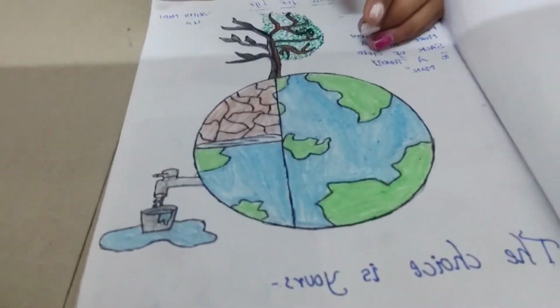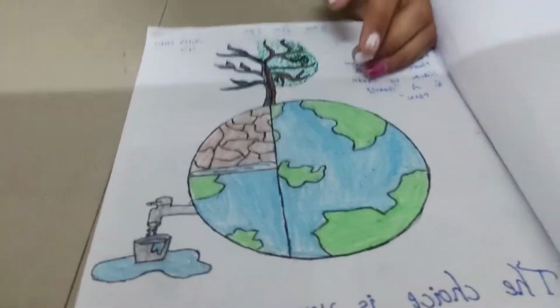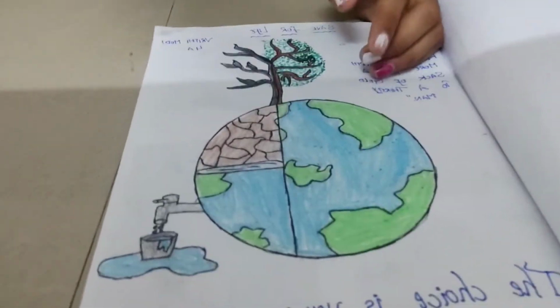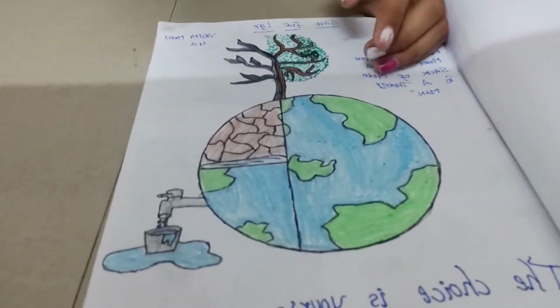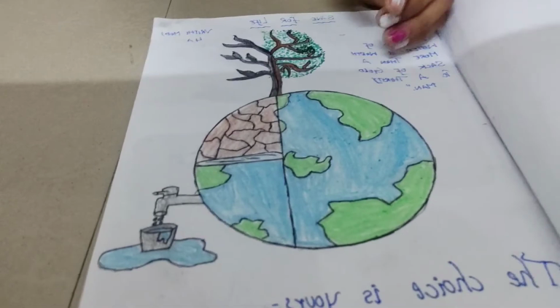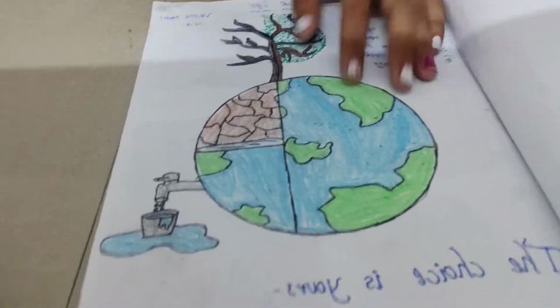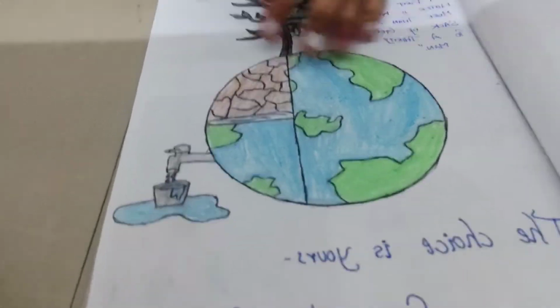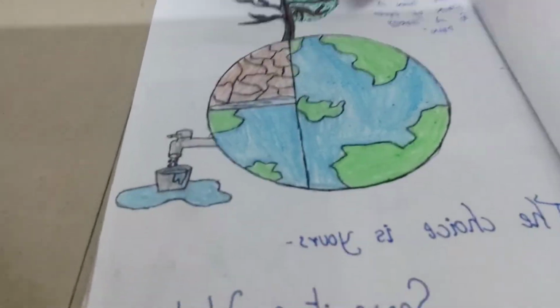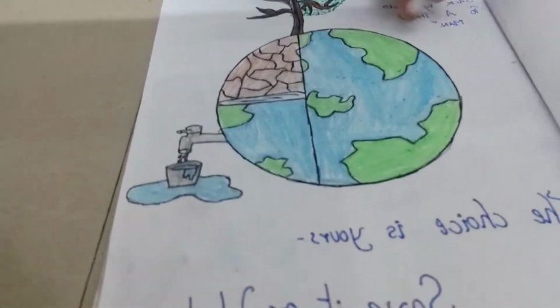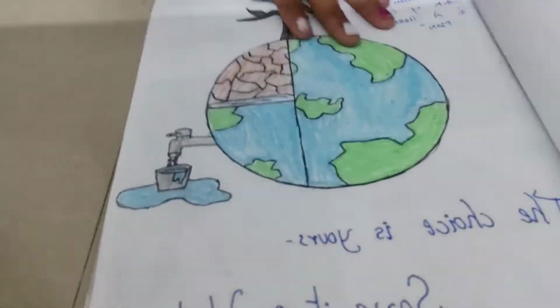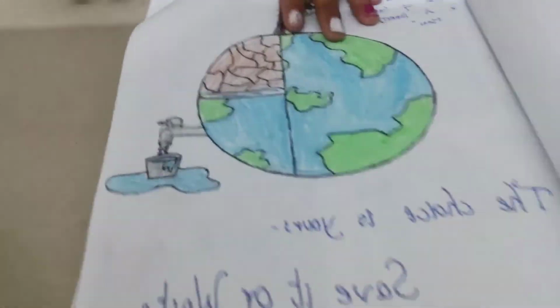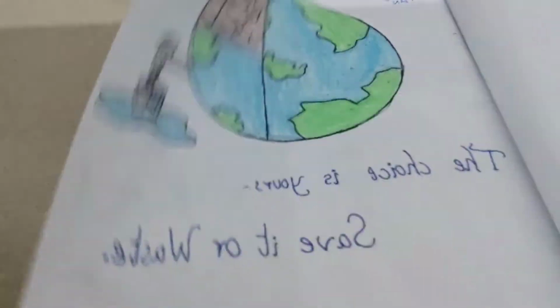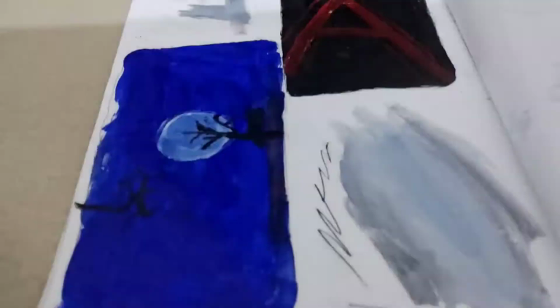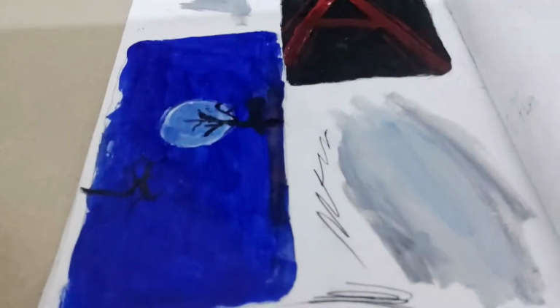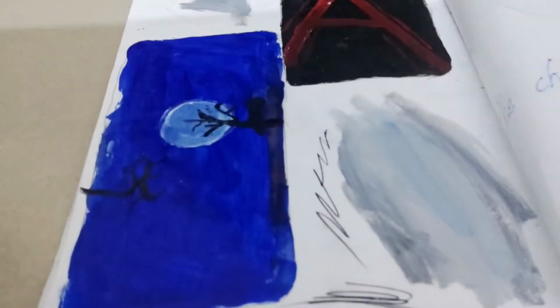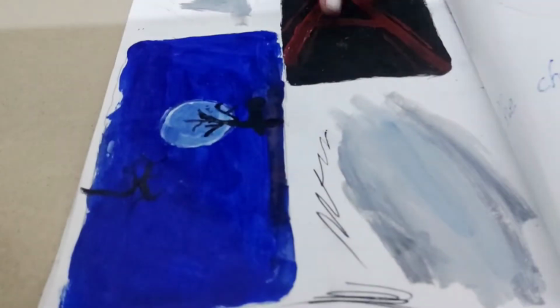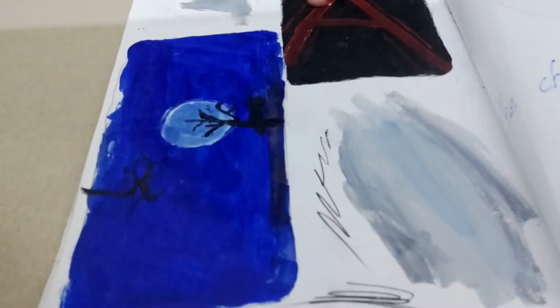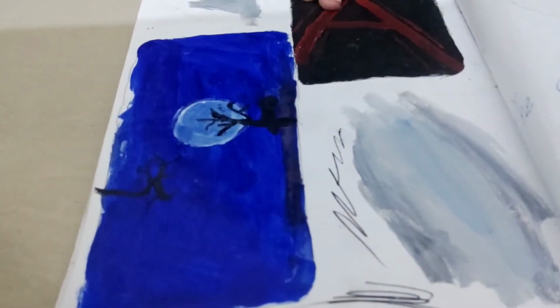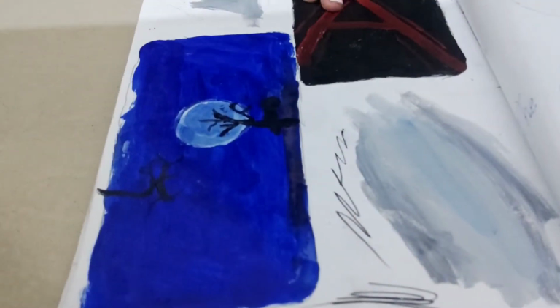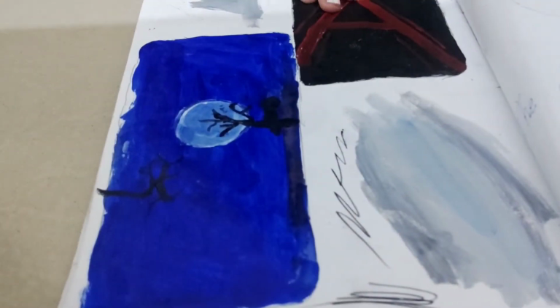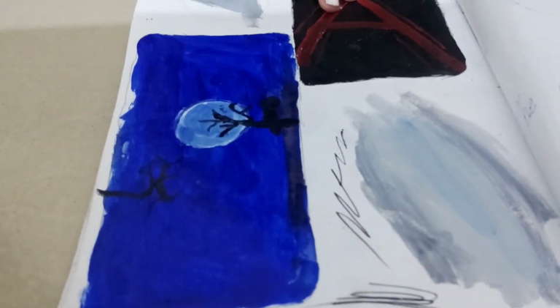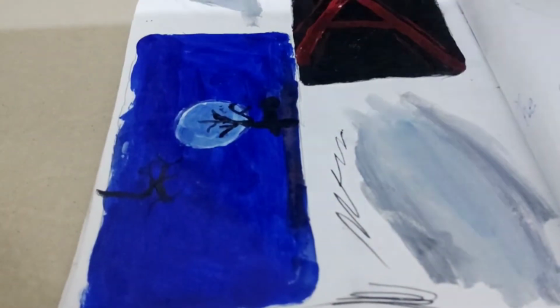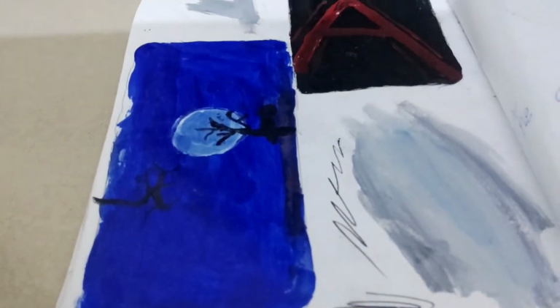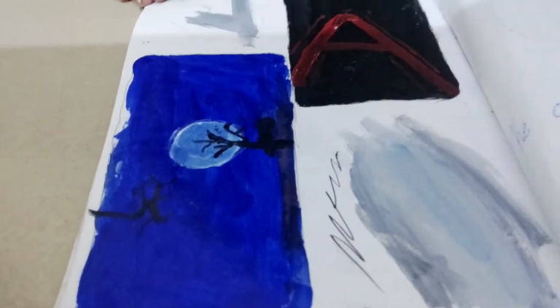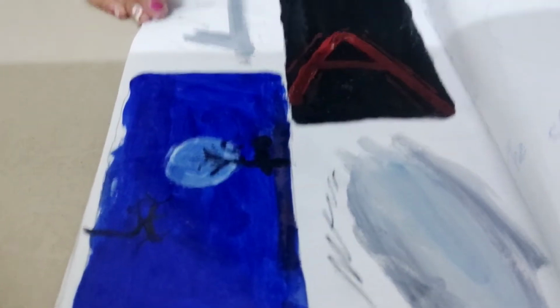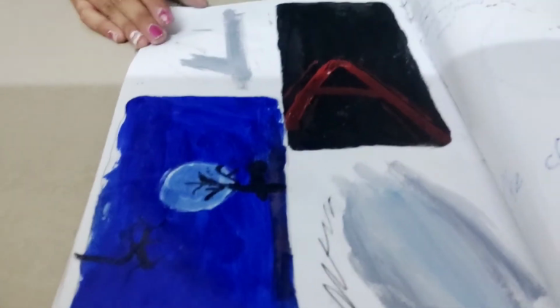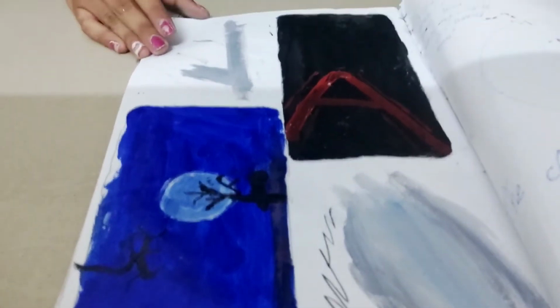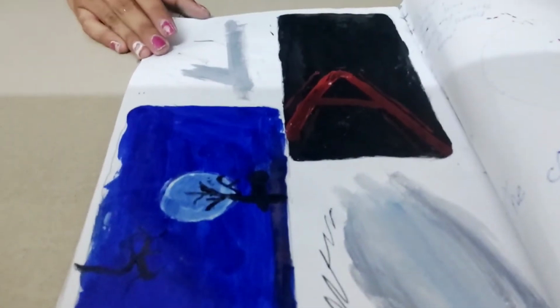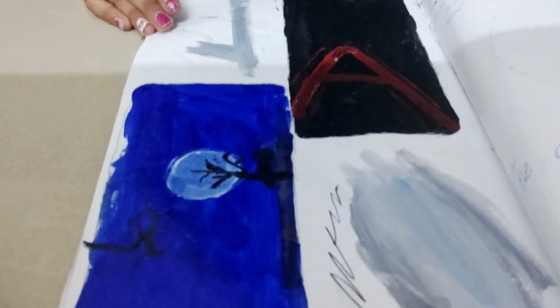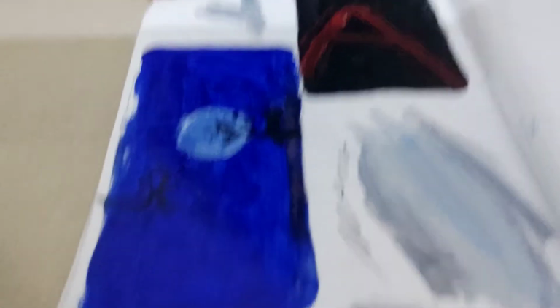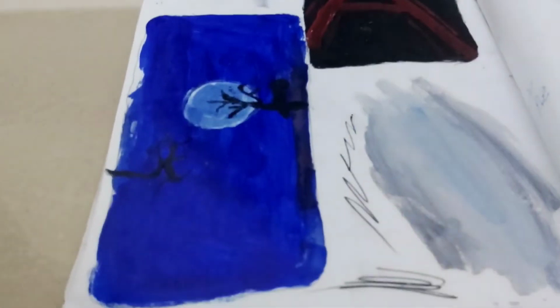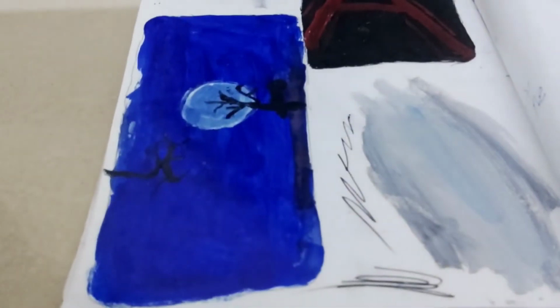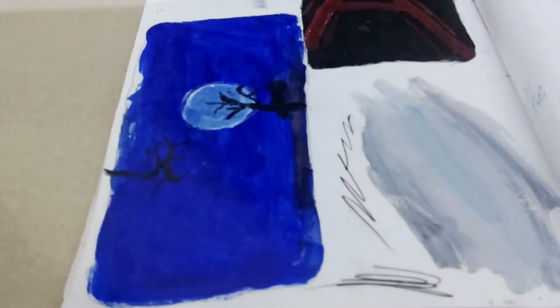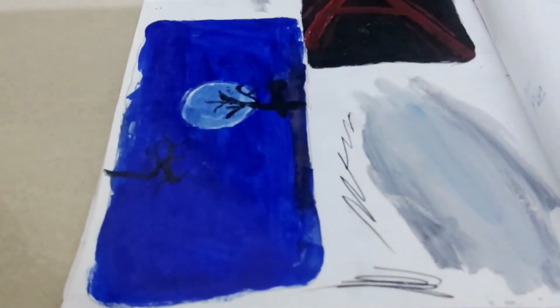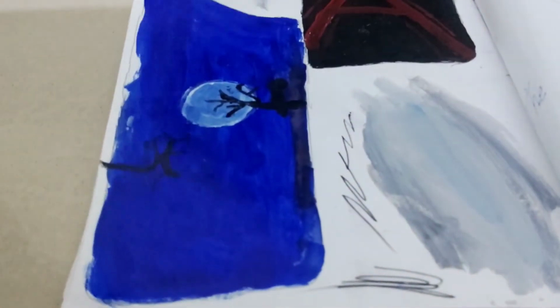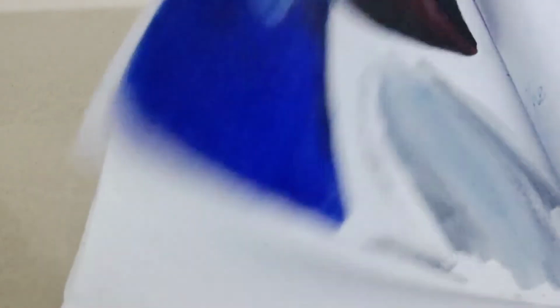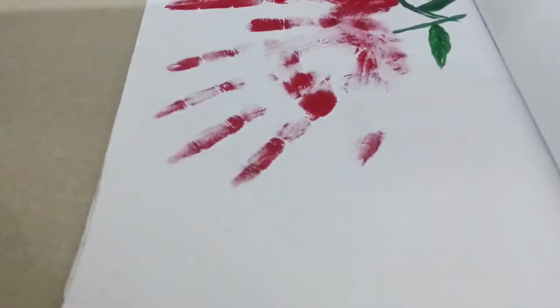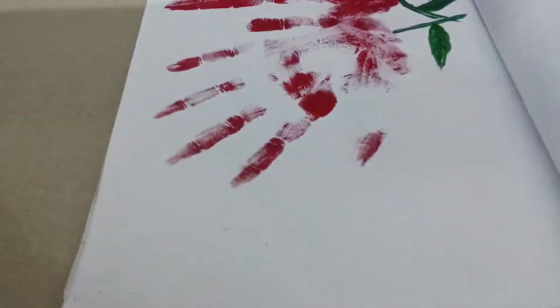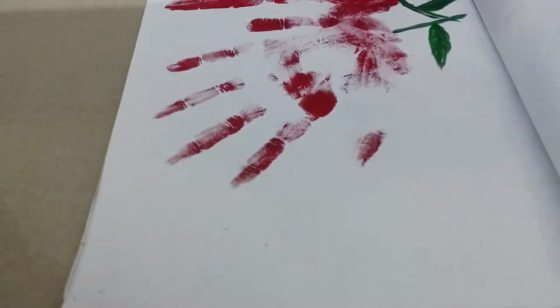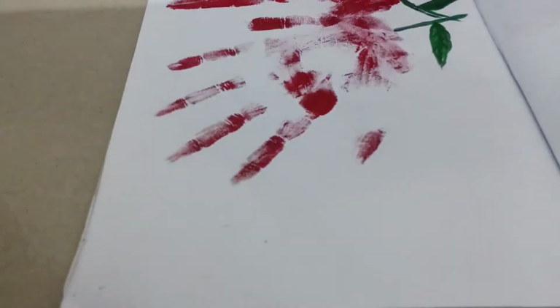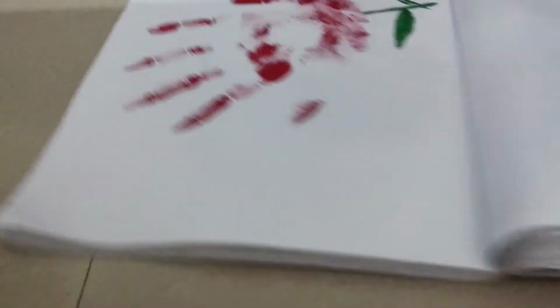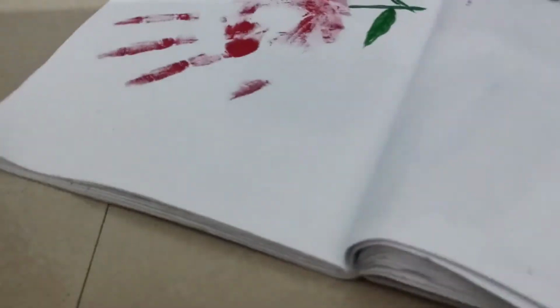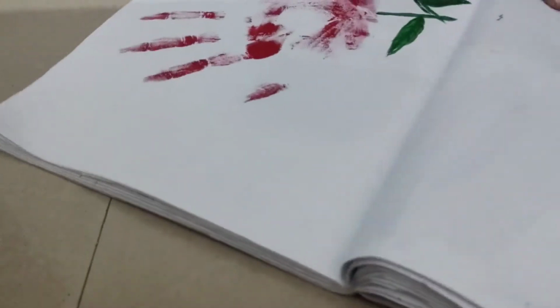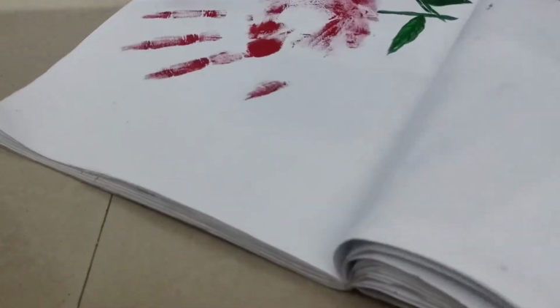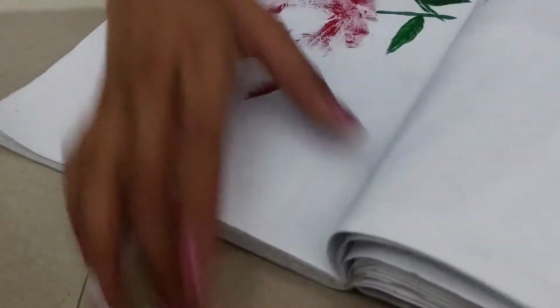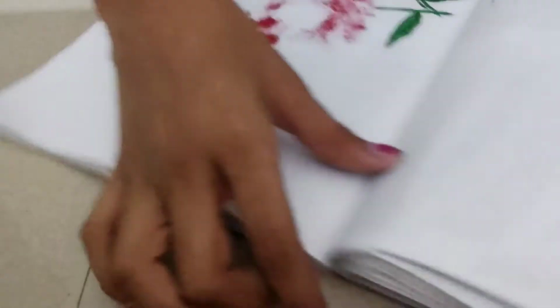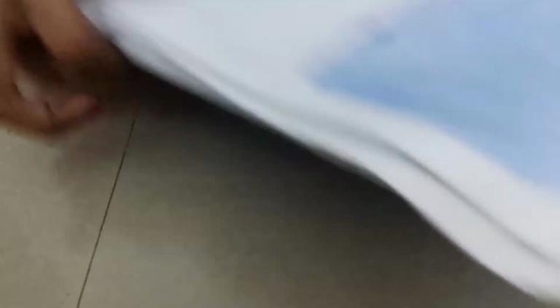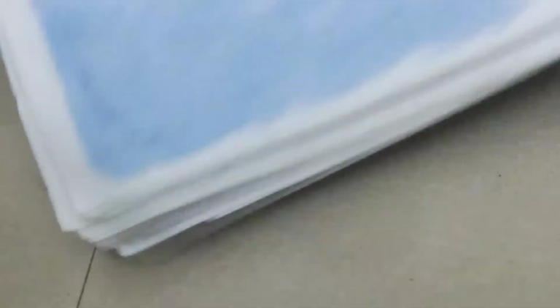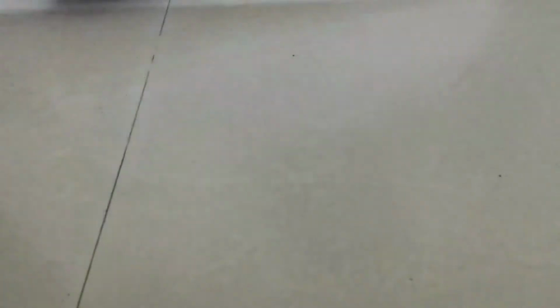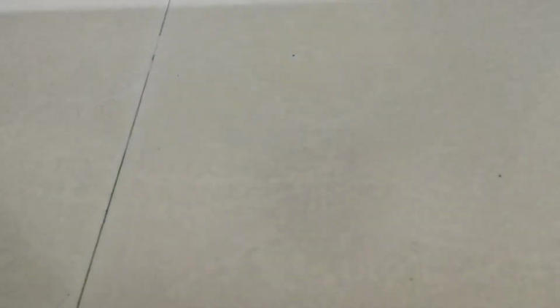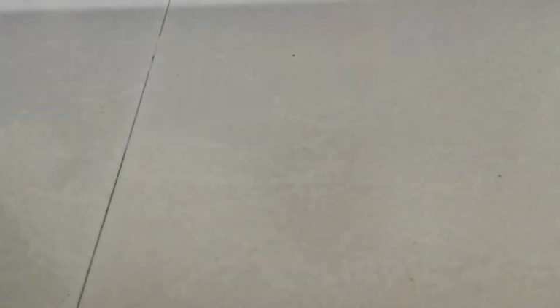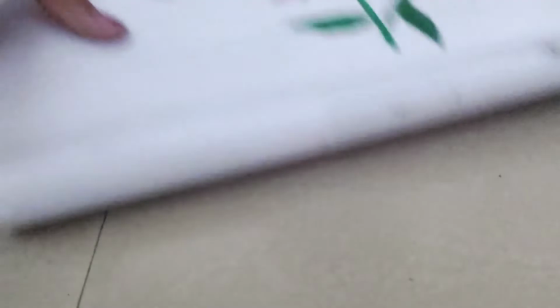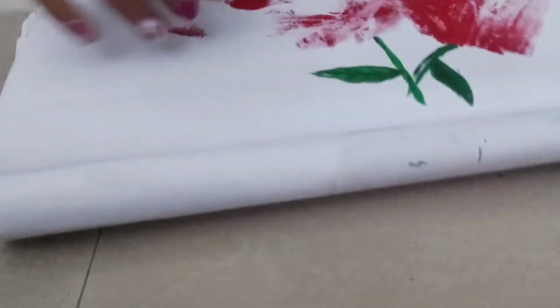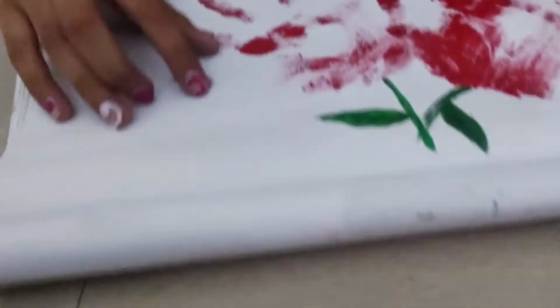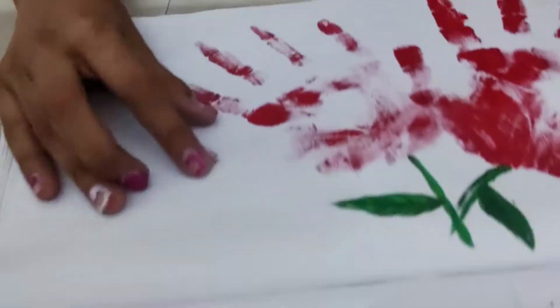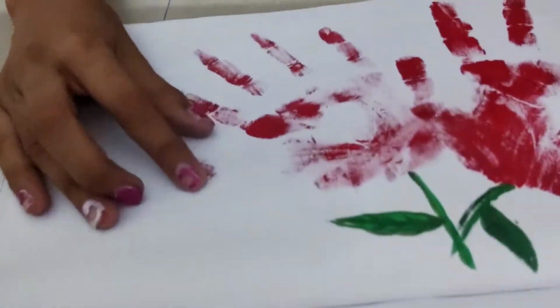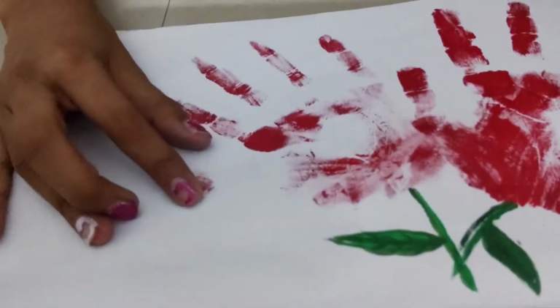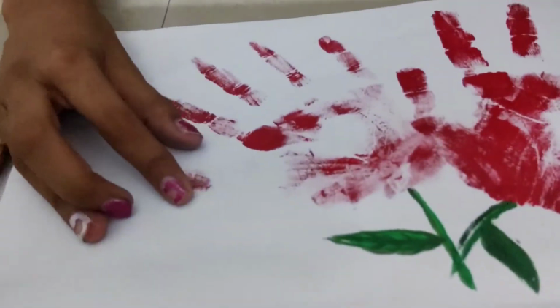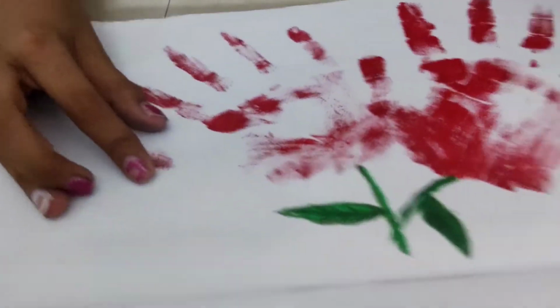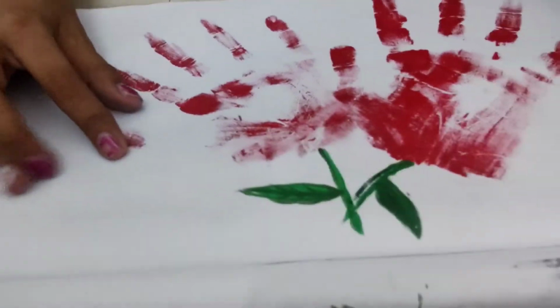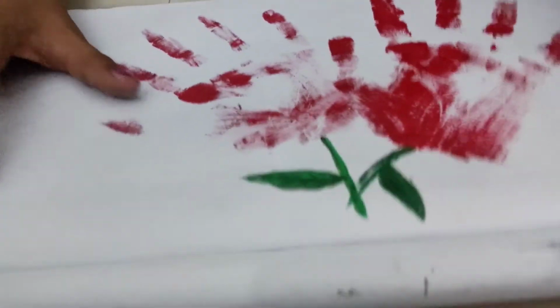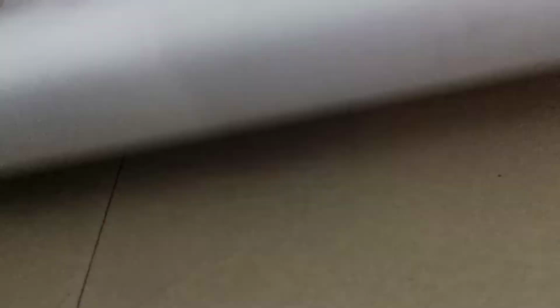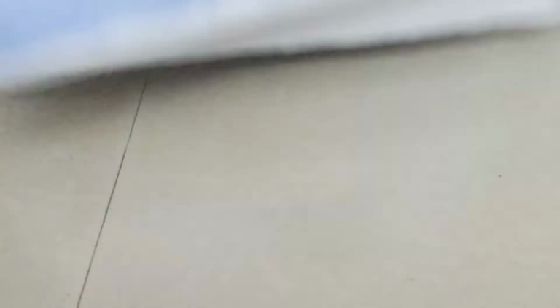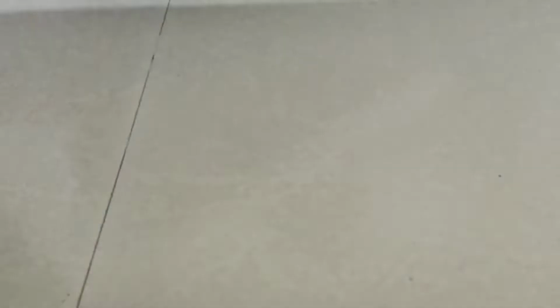Then this is a Pikachu Pokemon drawing, and then this is a hand flower drawing.